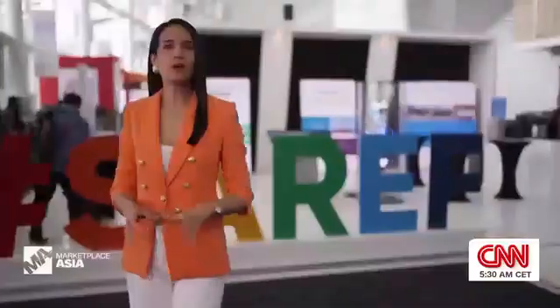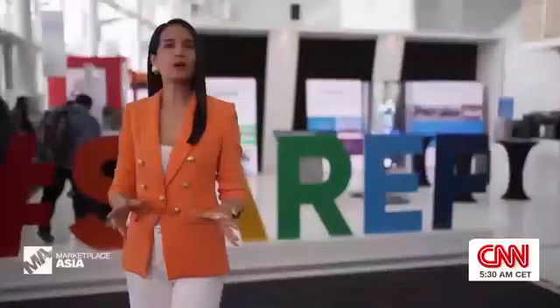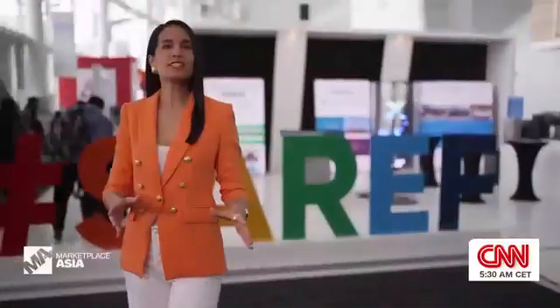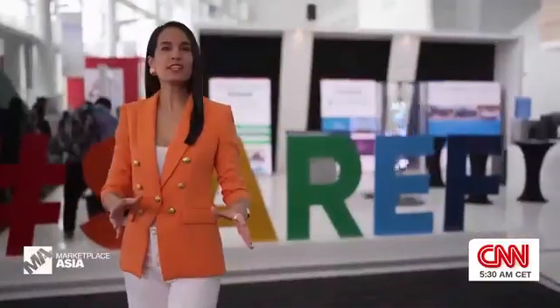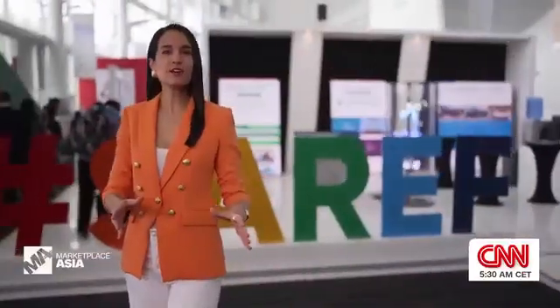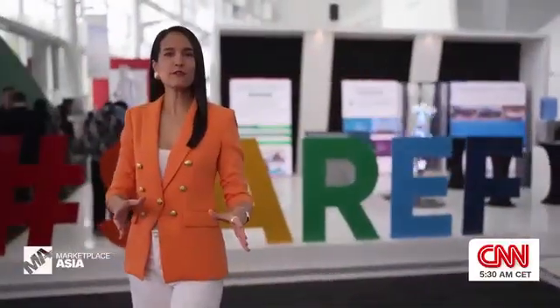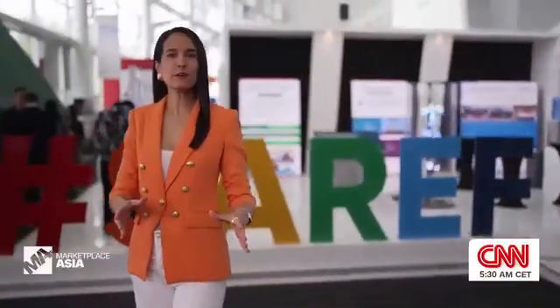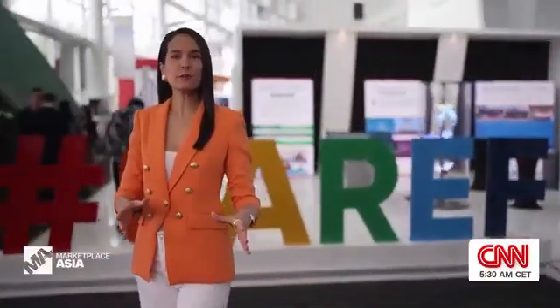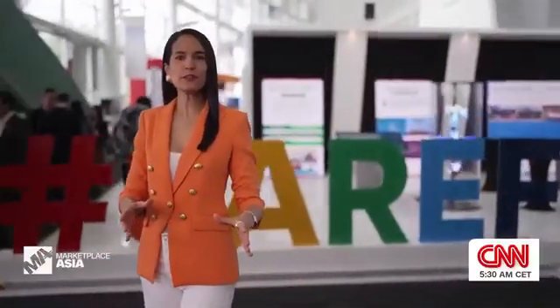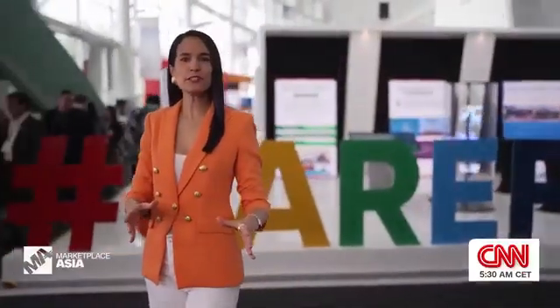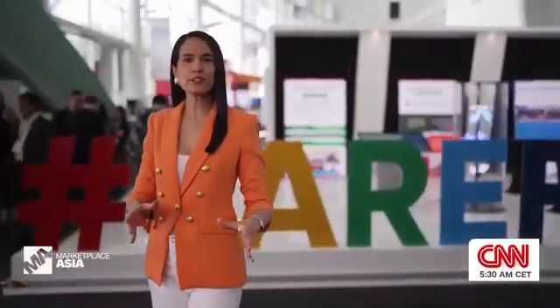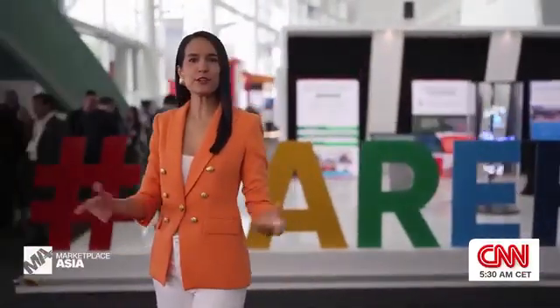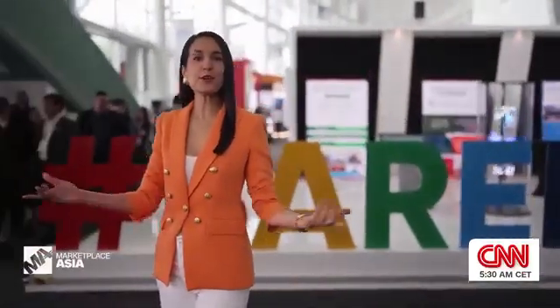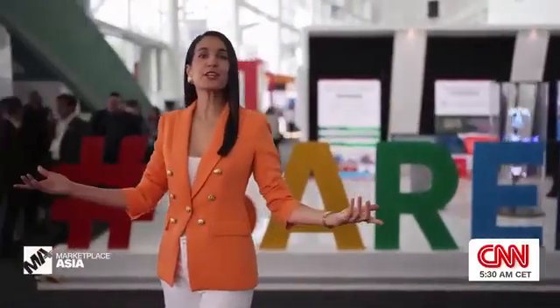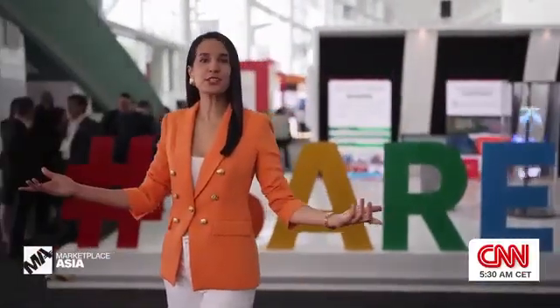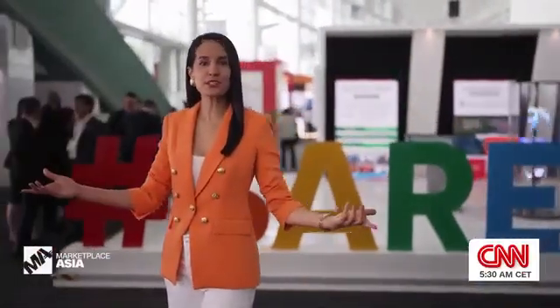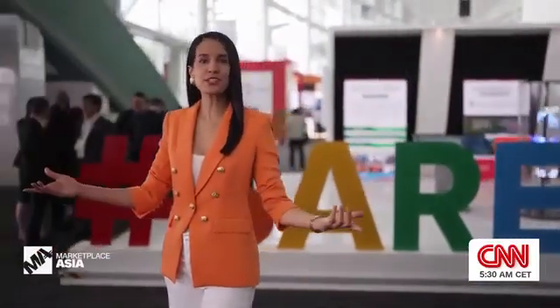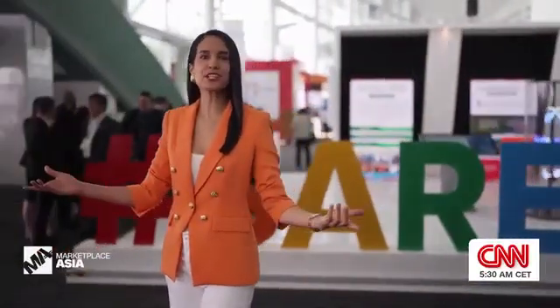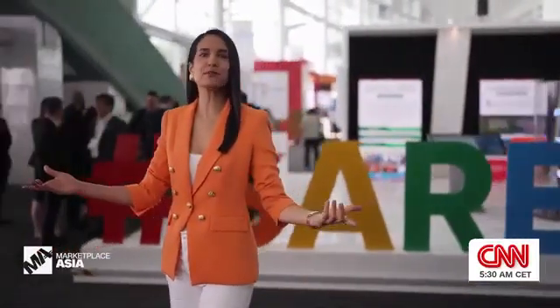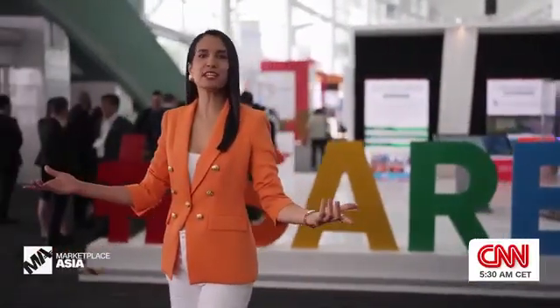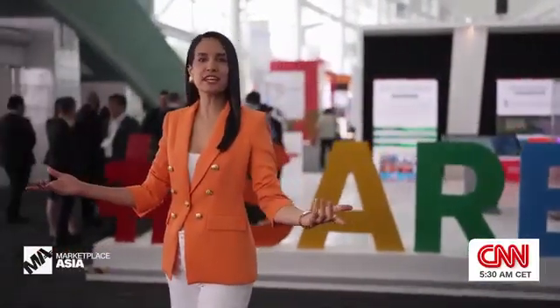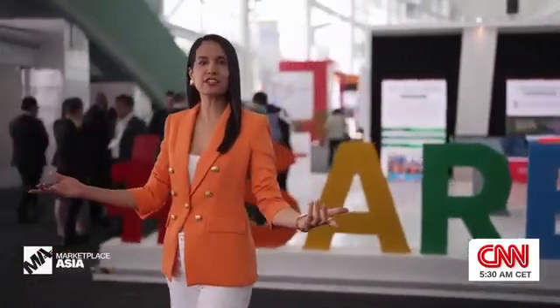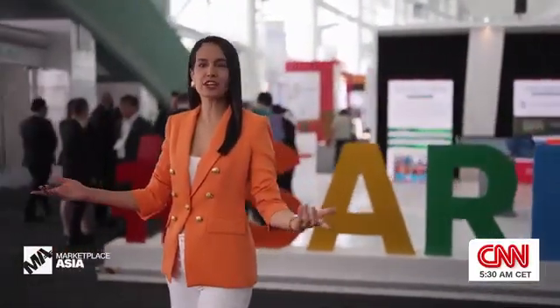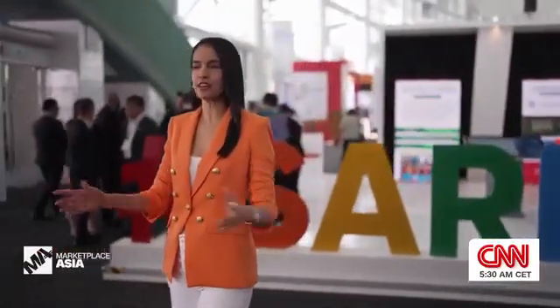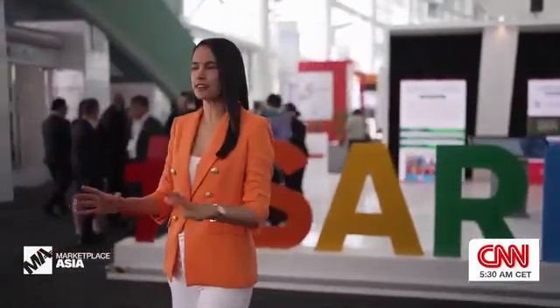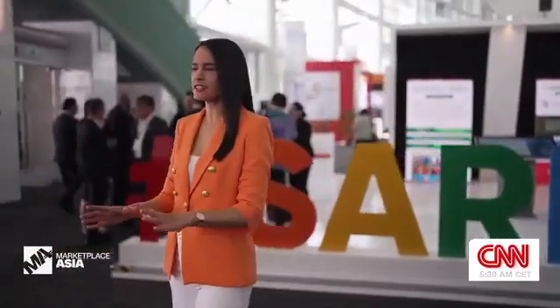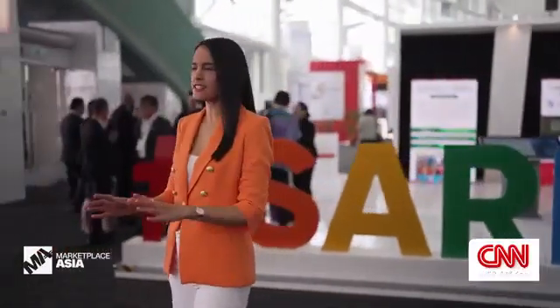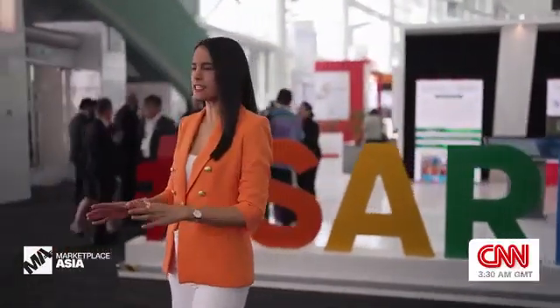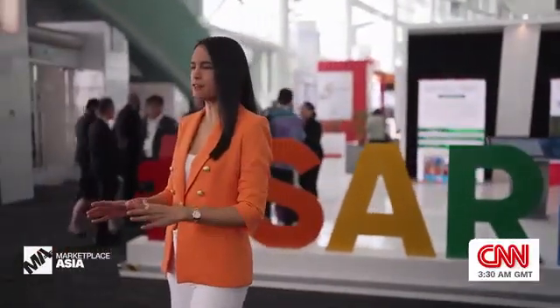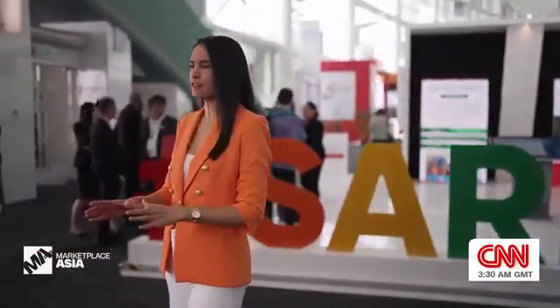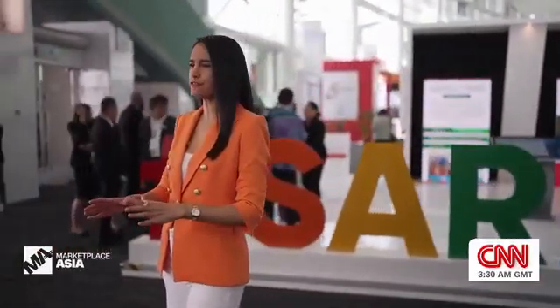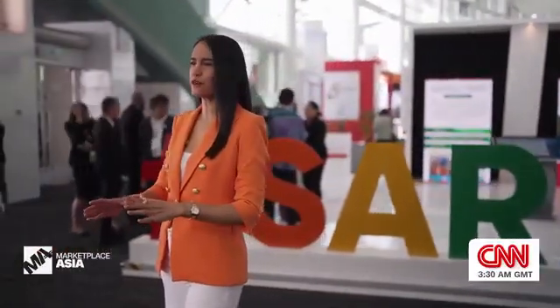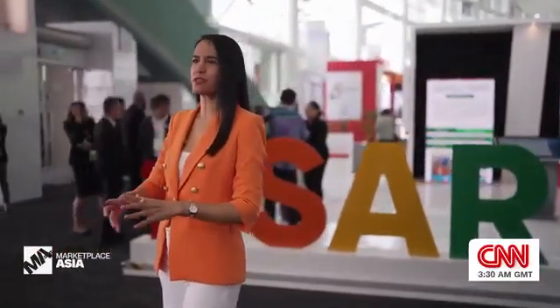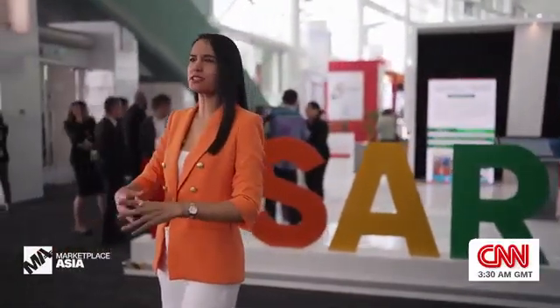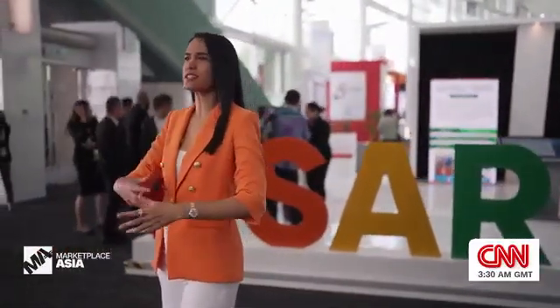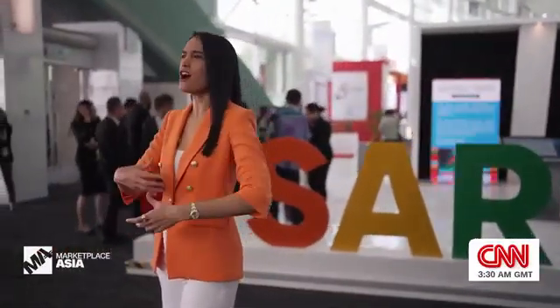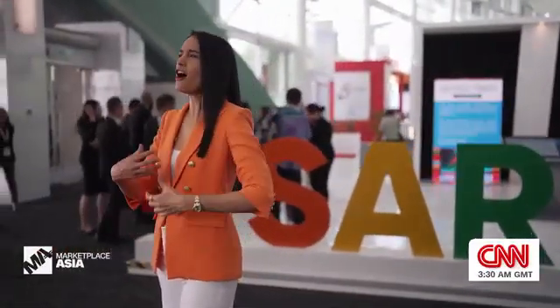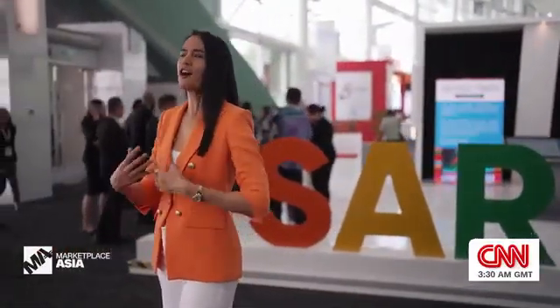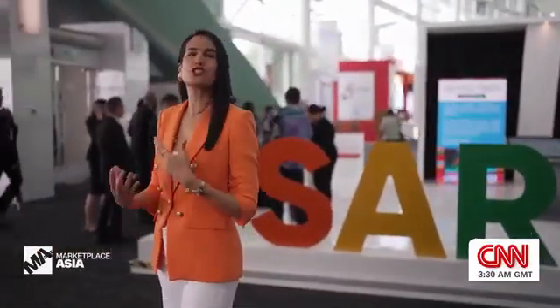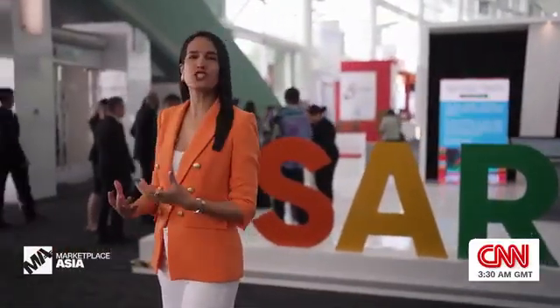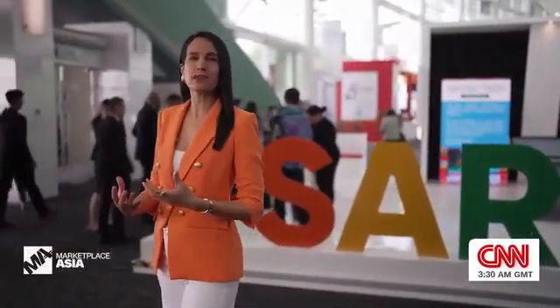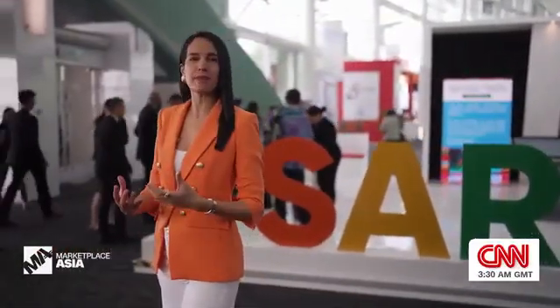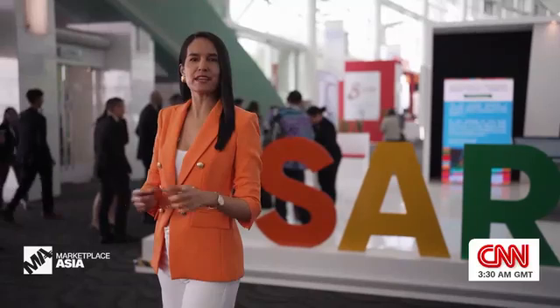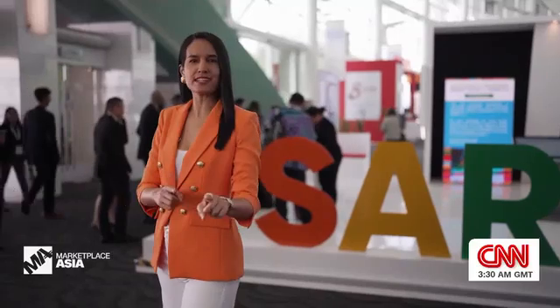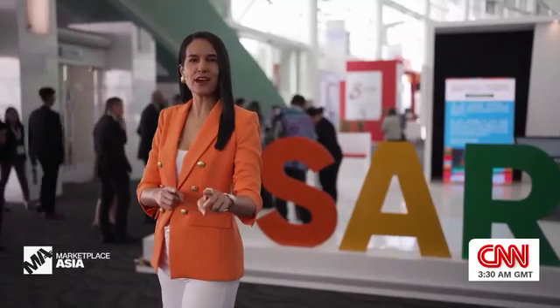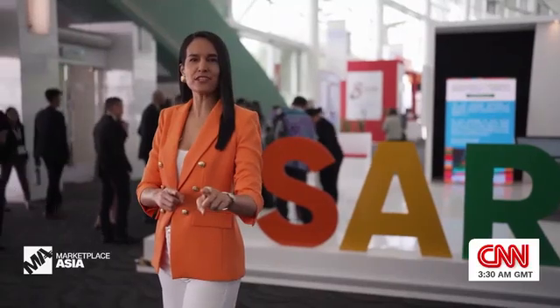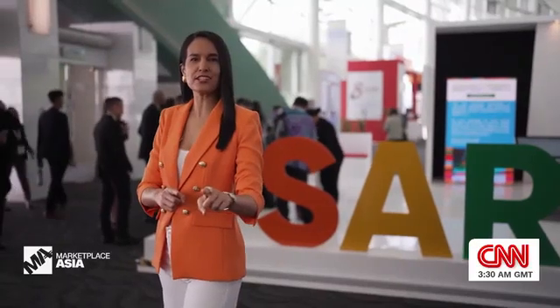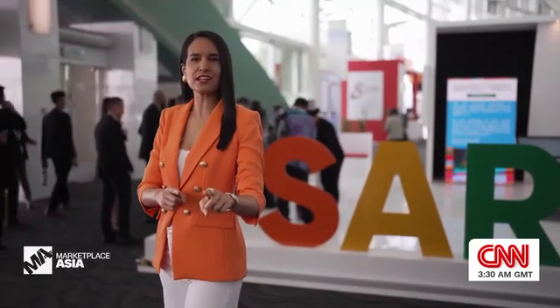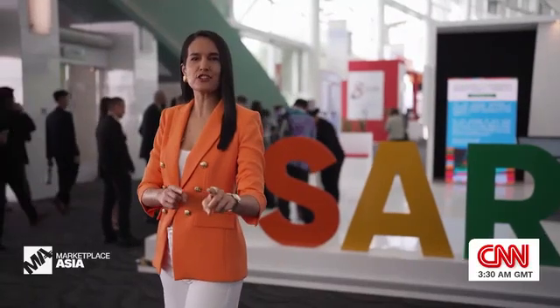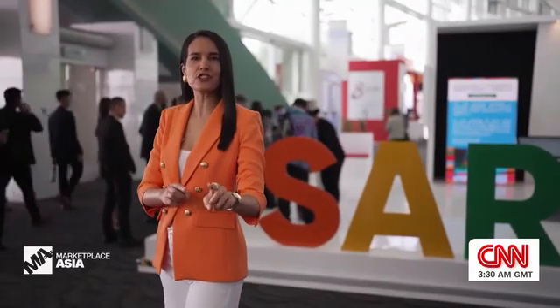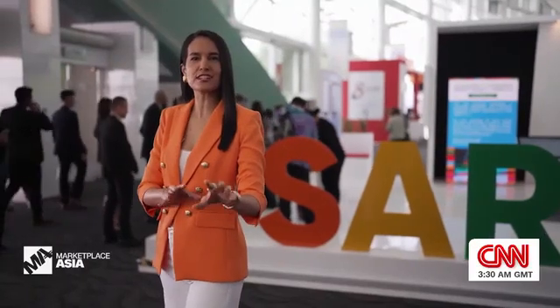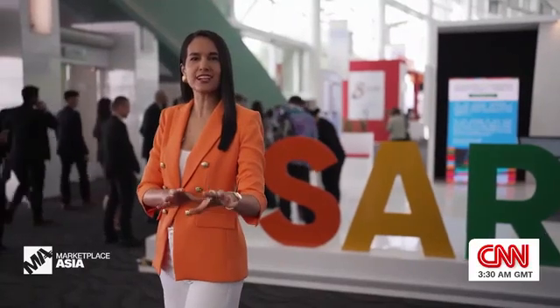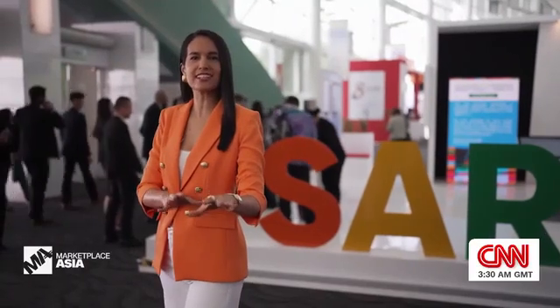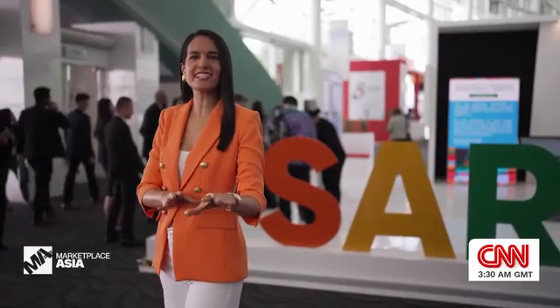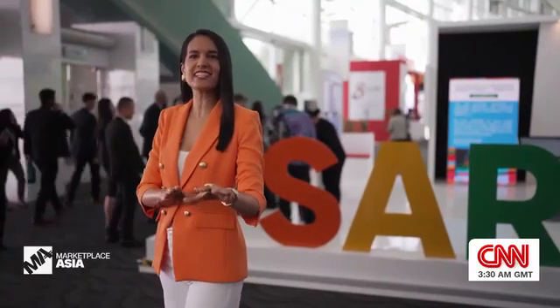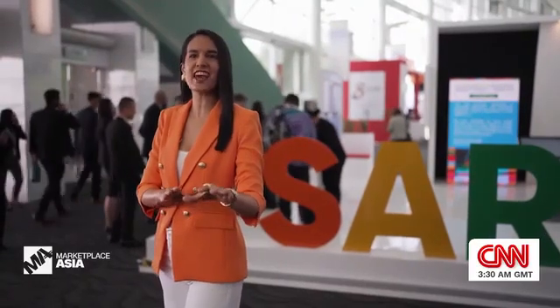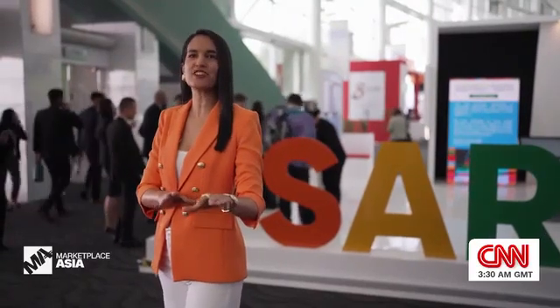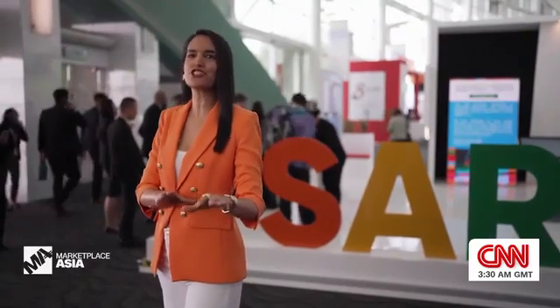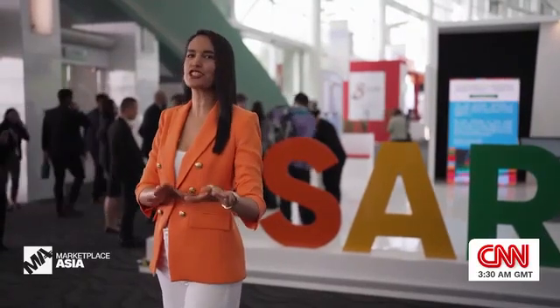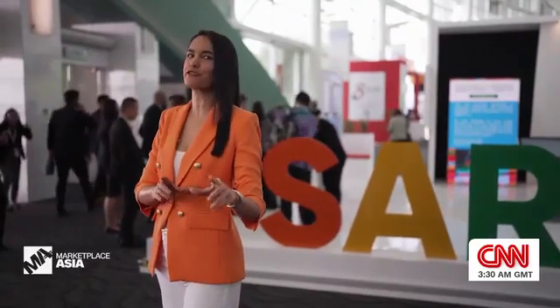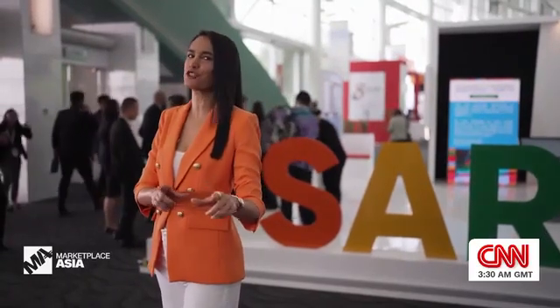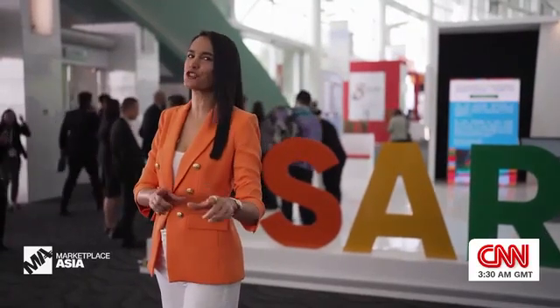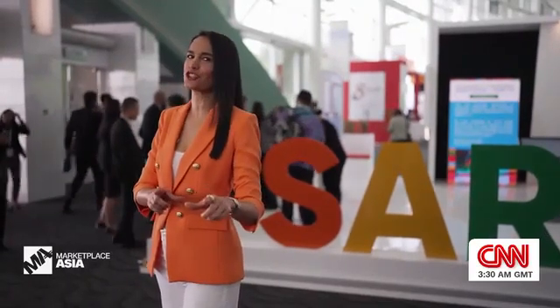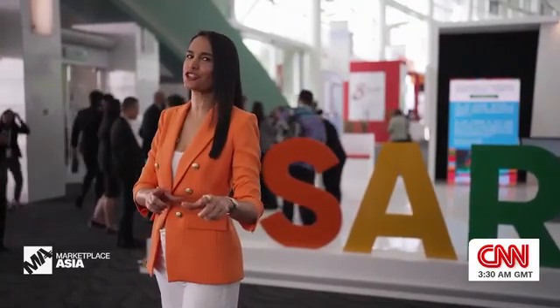We're at SERIF 4.0 in Kuching, Malaysia. This is an event focused on shaping Southeast Asia's clean energy future.